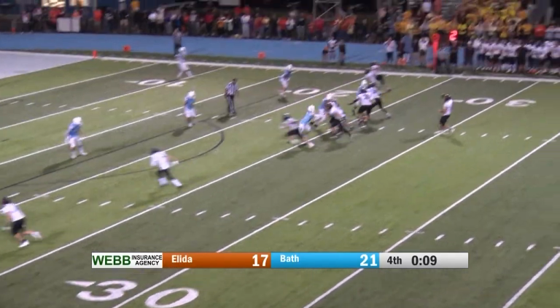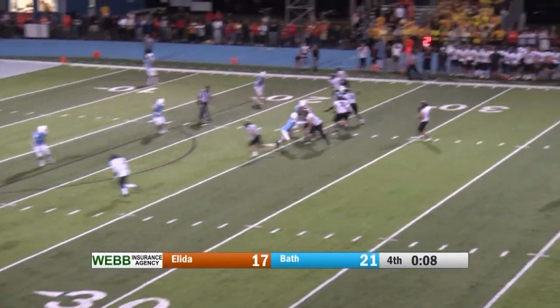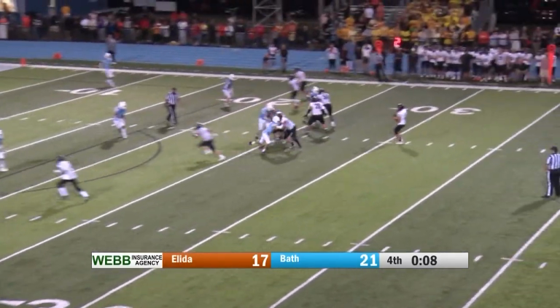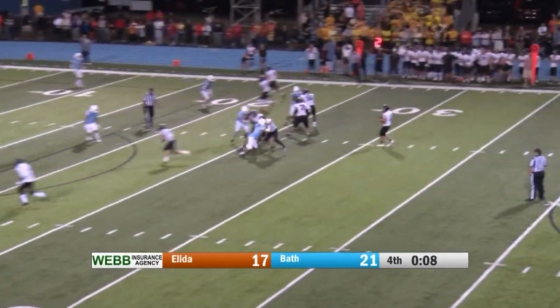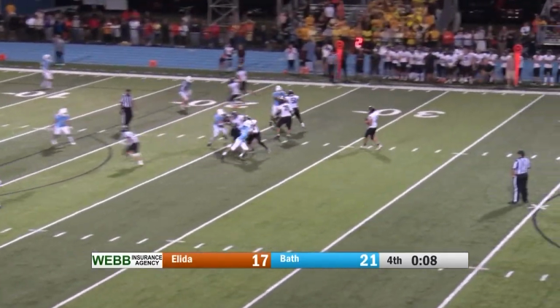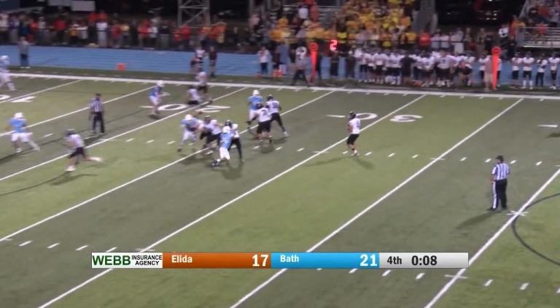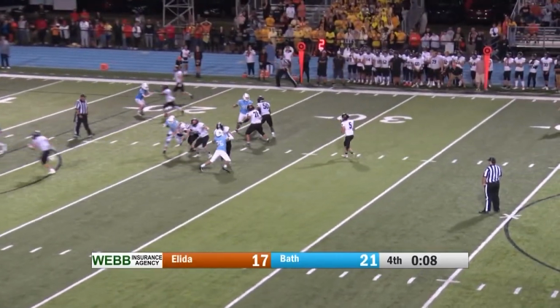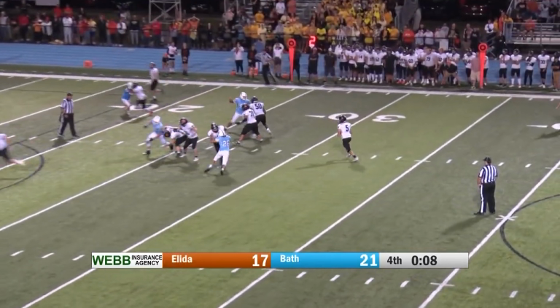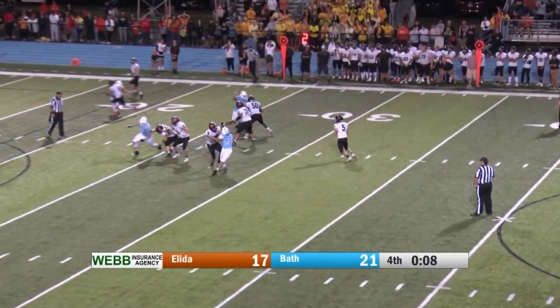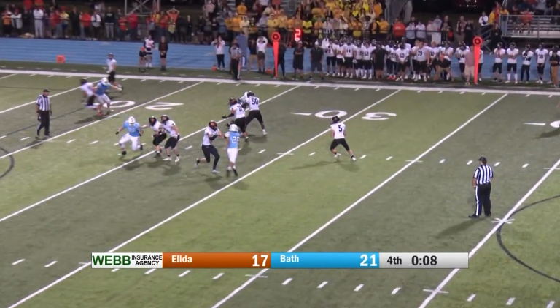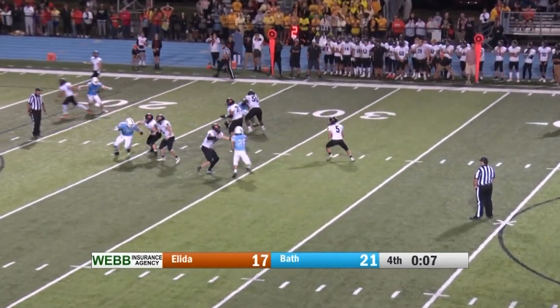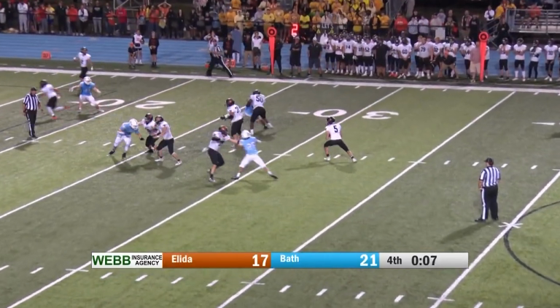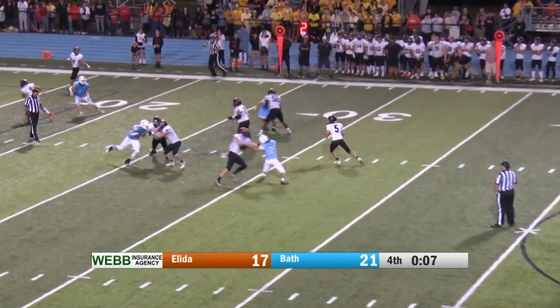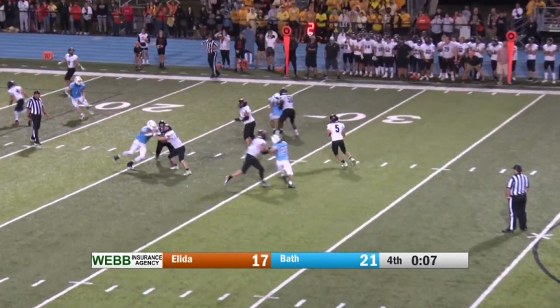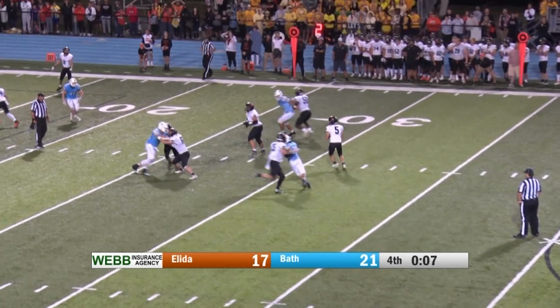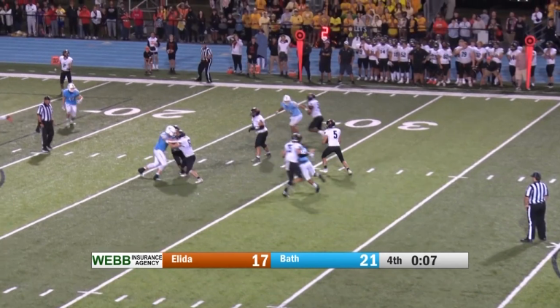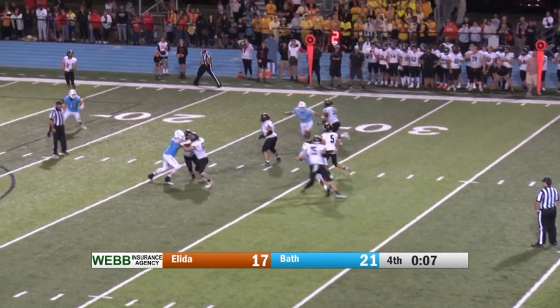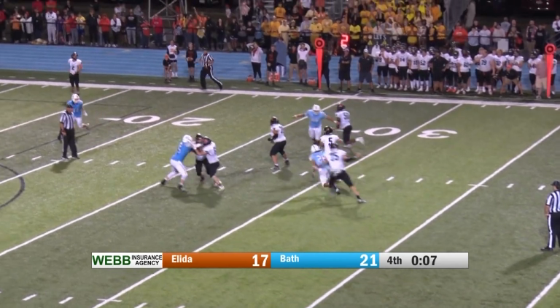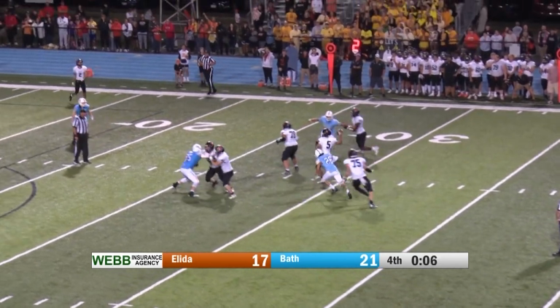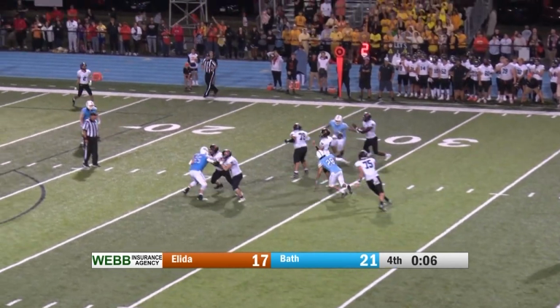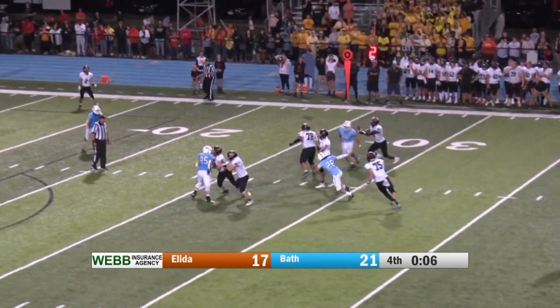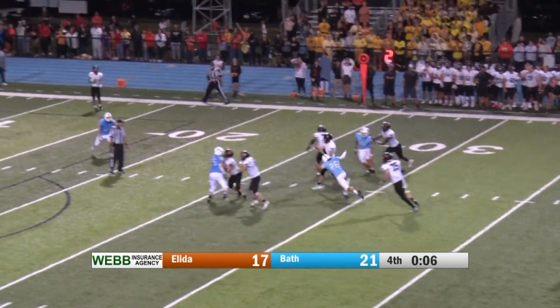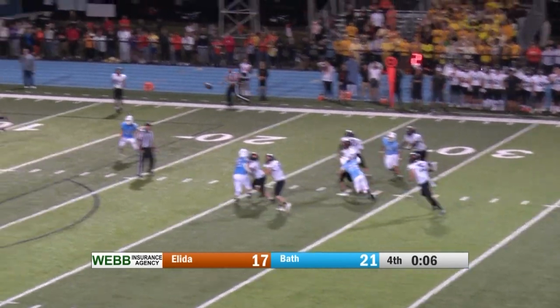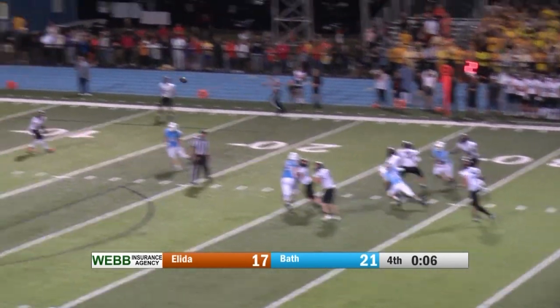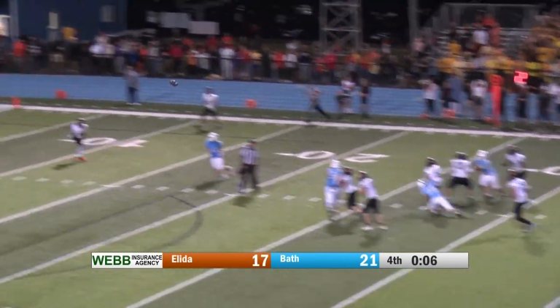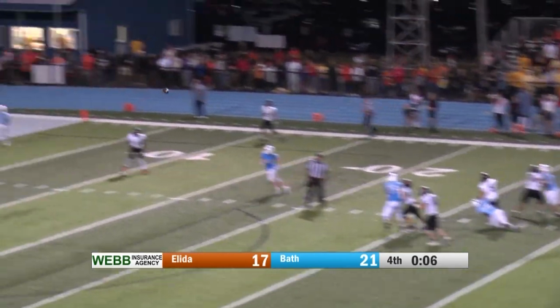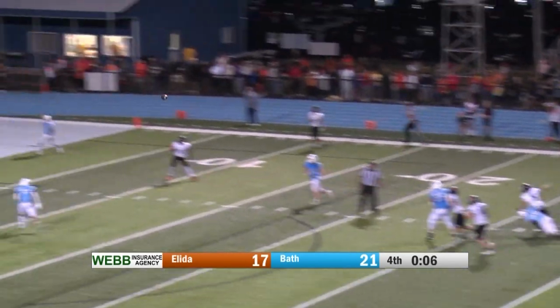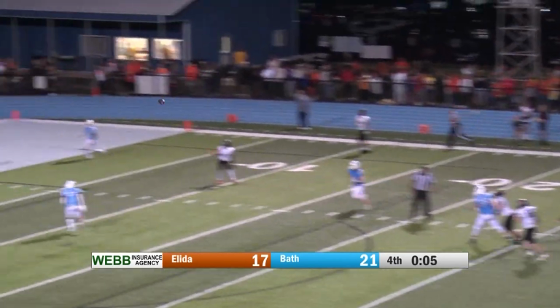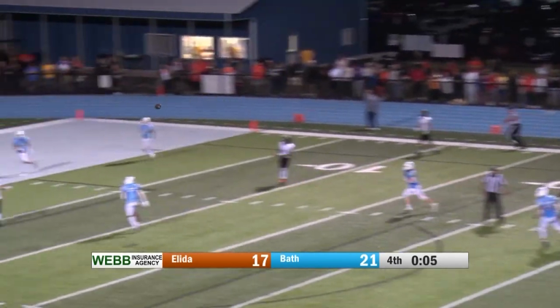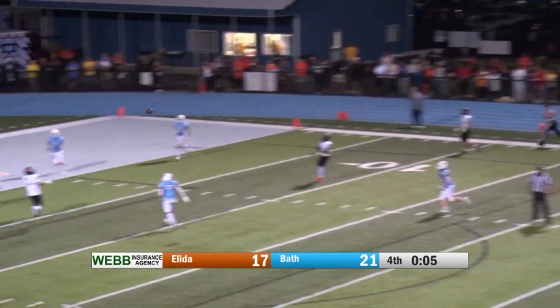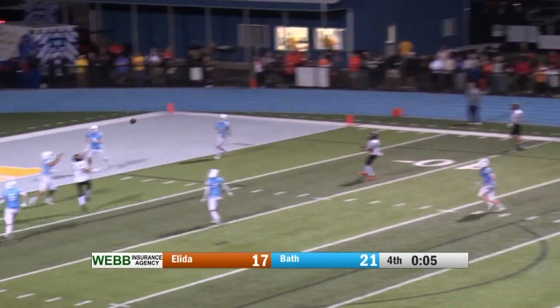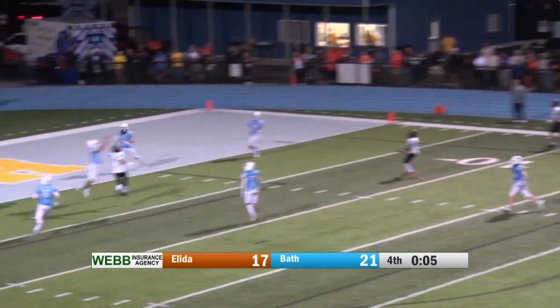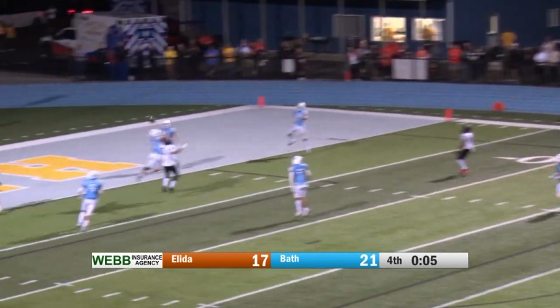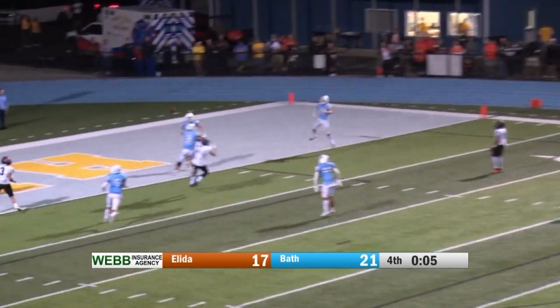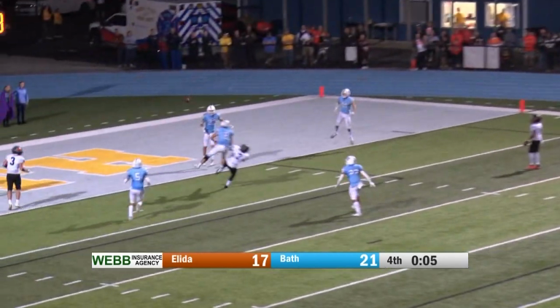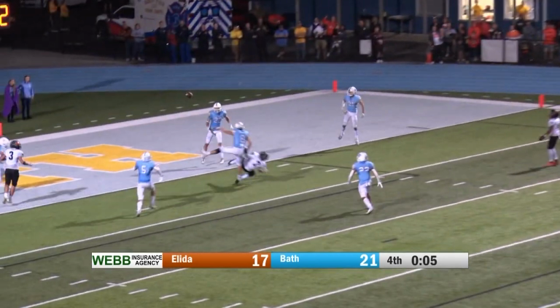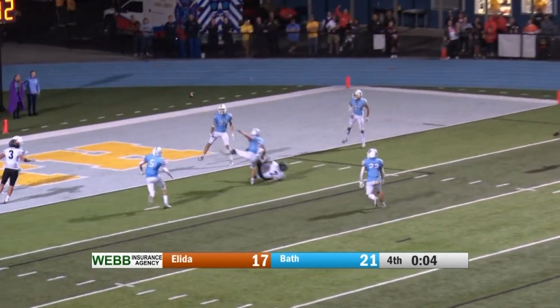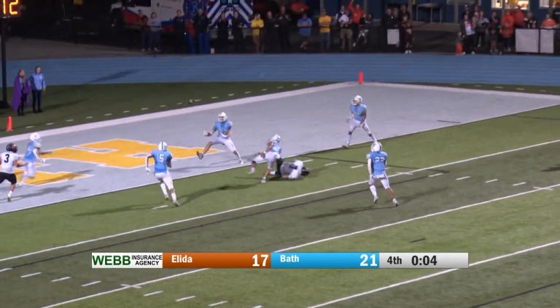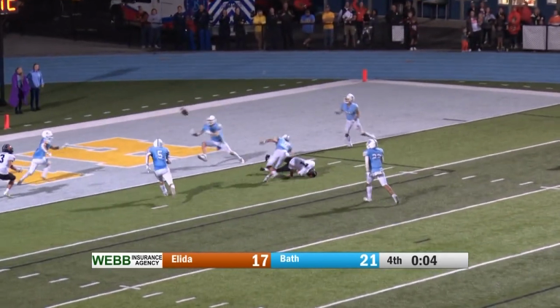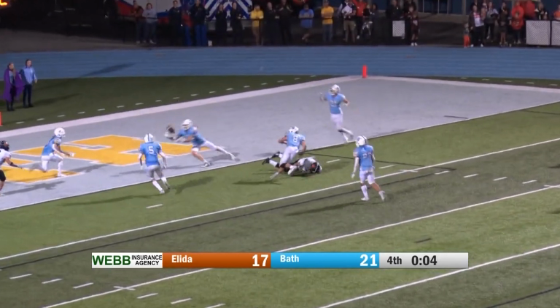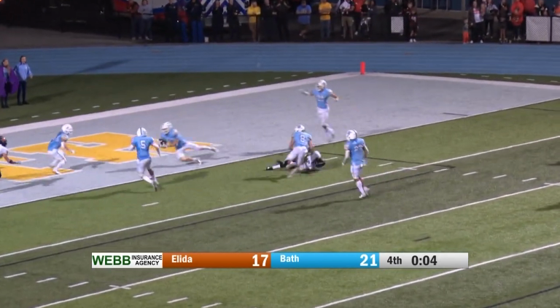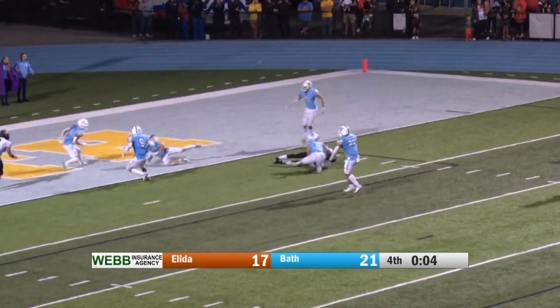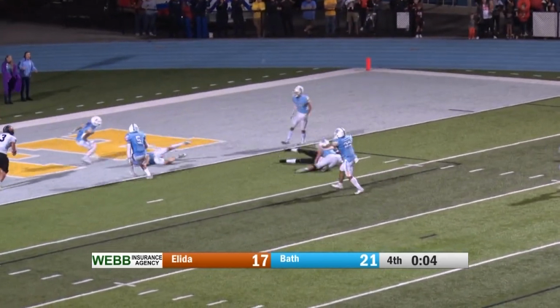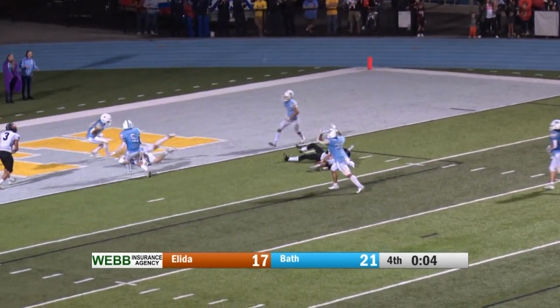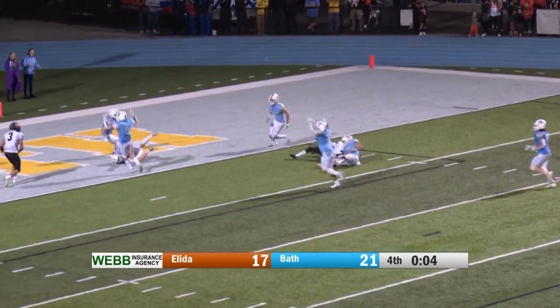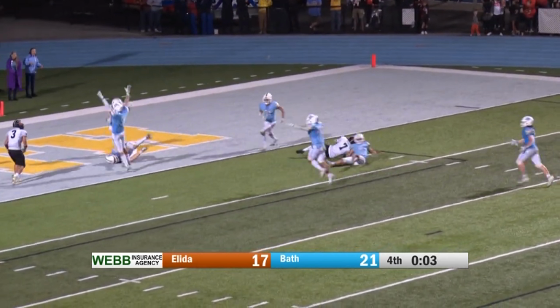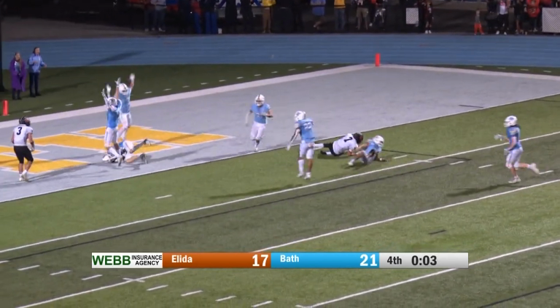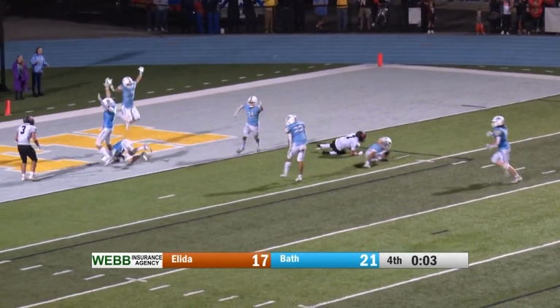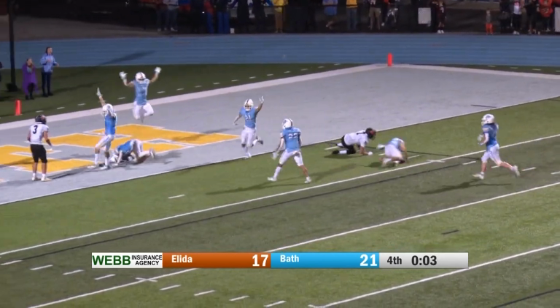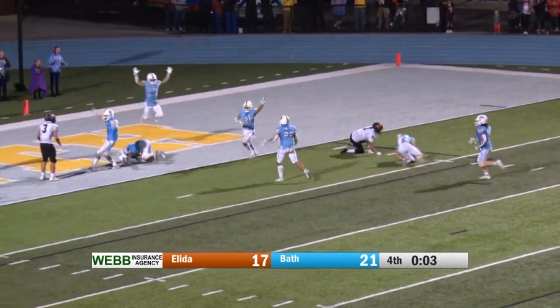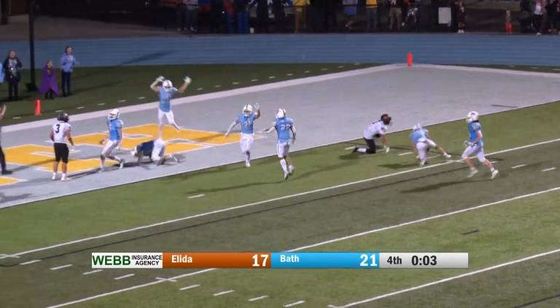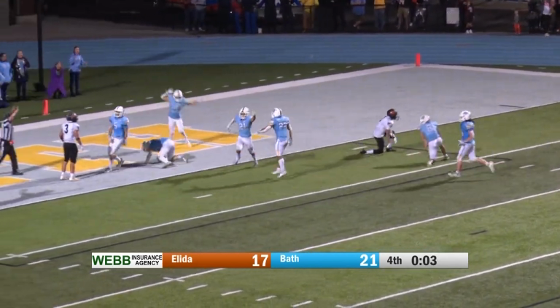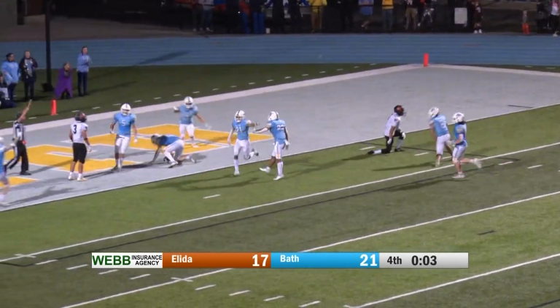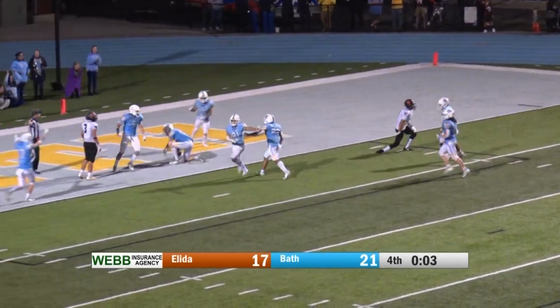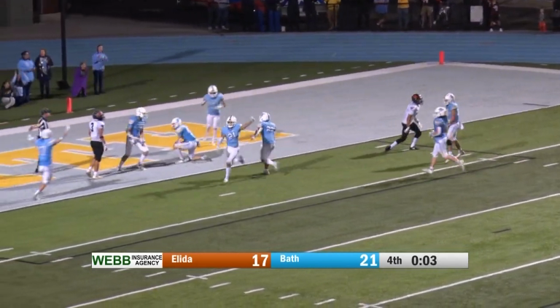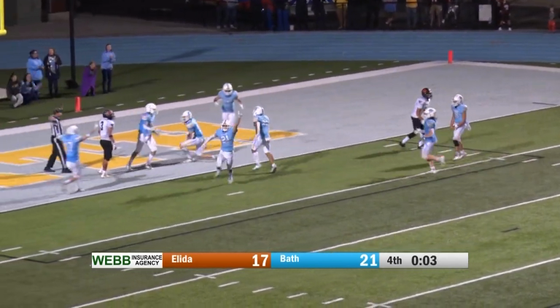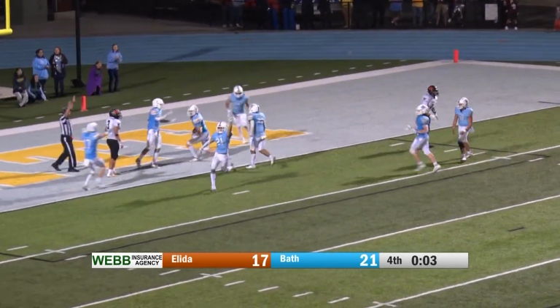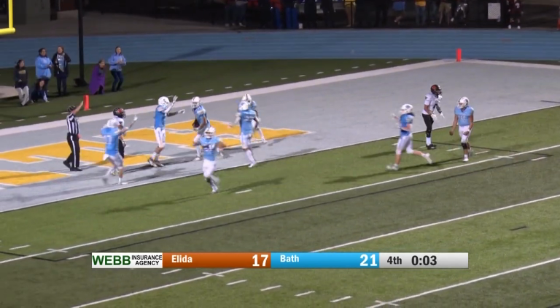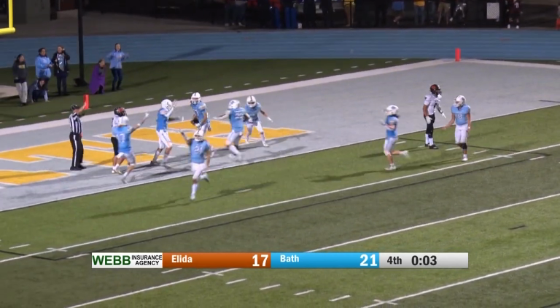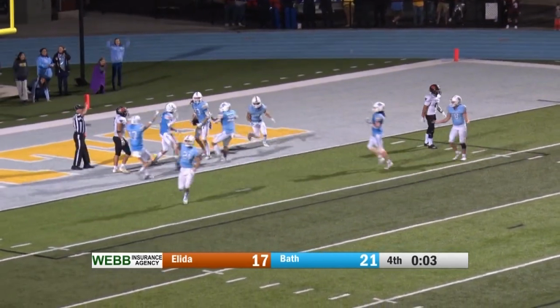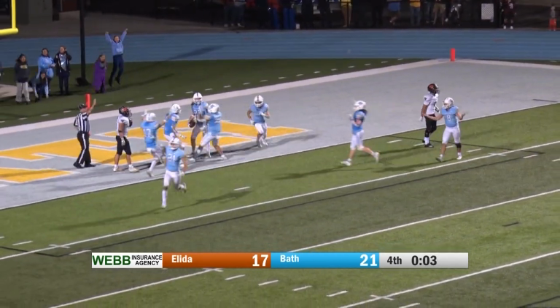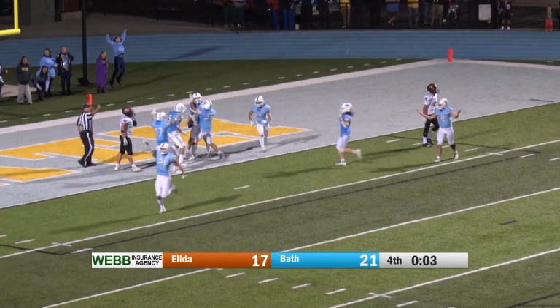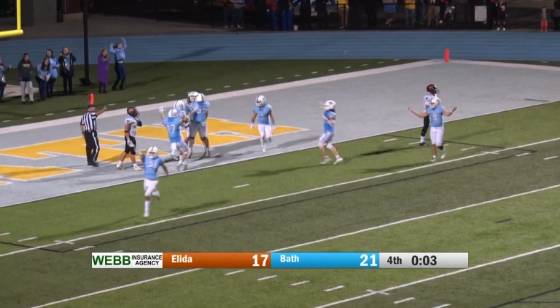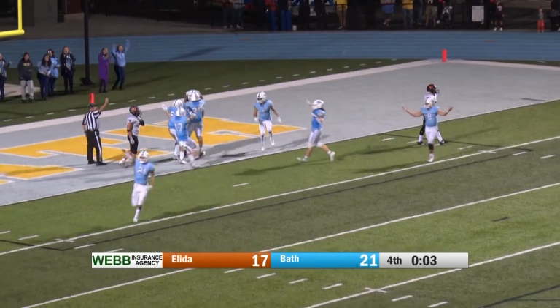Earl gets the snap, trying to step up, fires — and this one knocked away. Intercepted in the end zone.